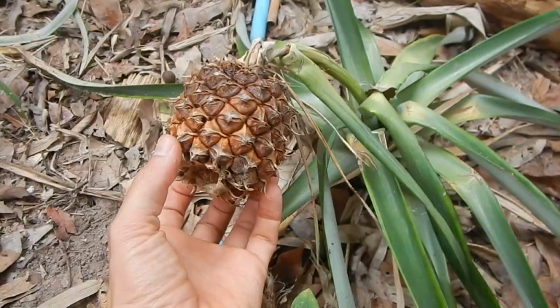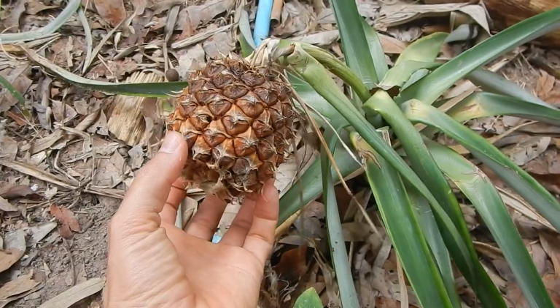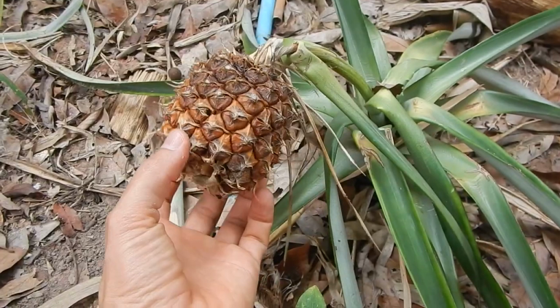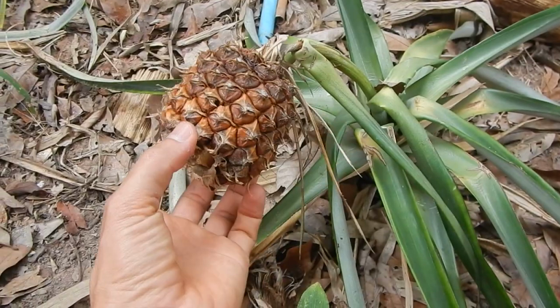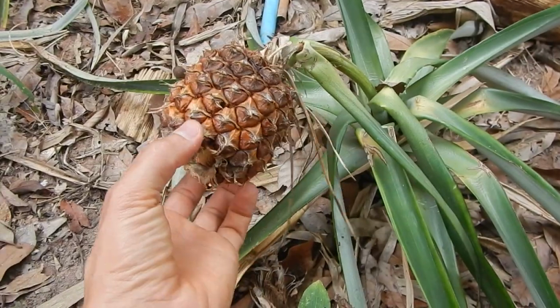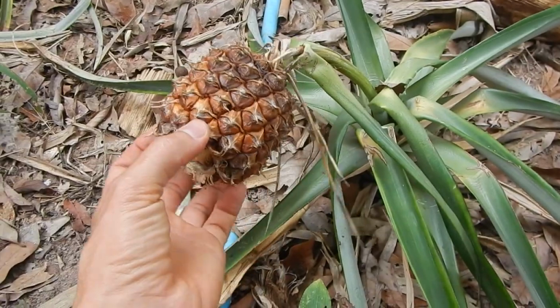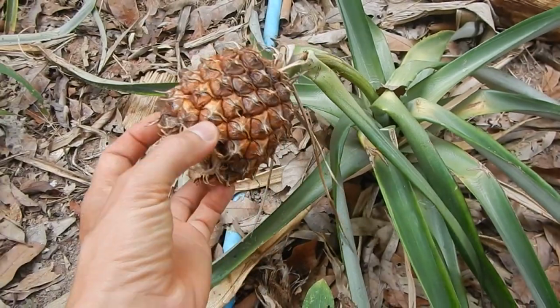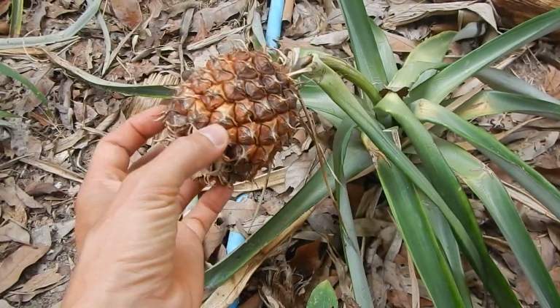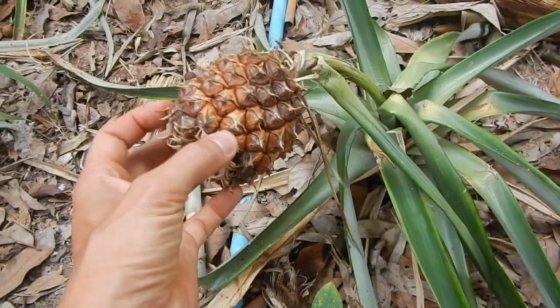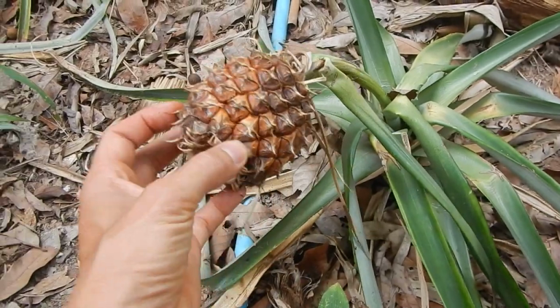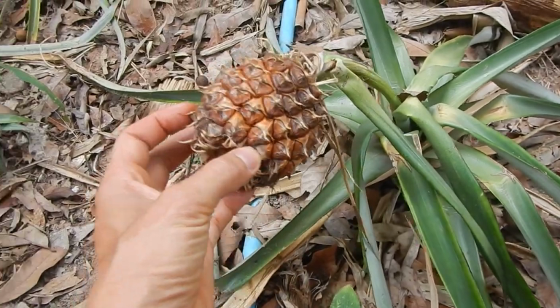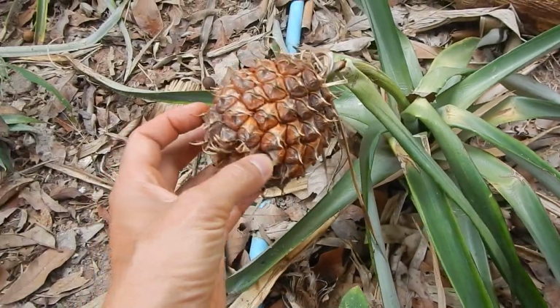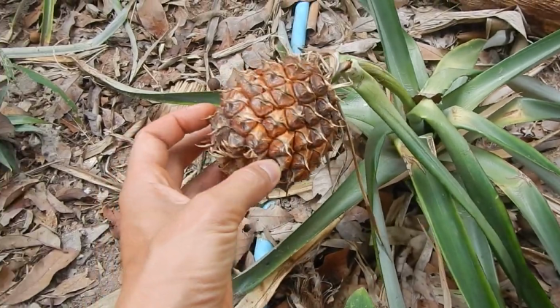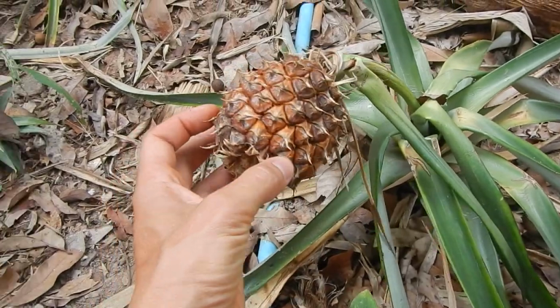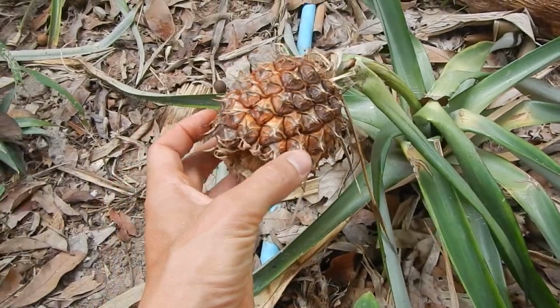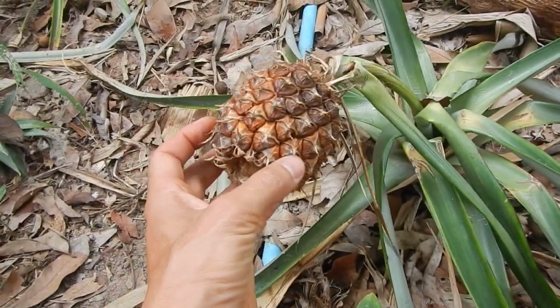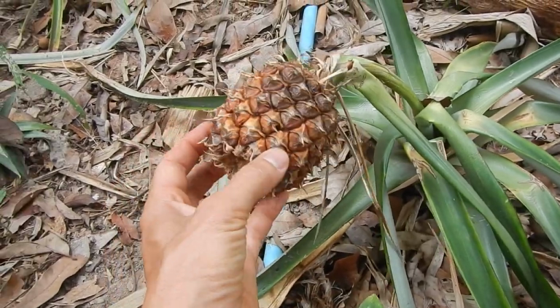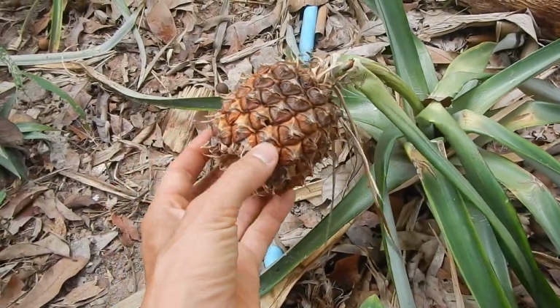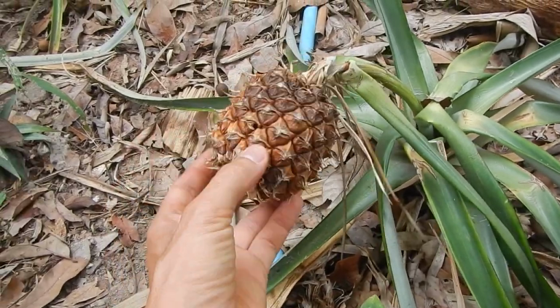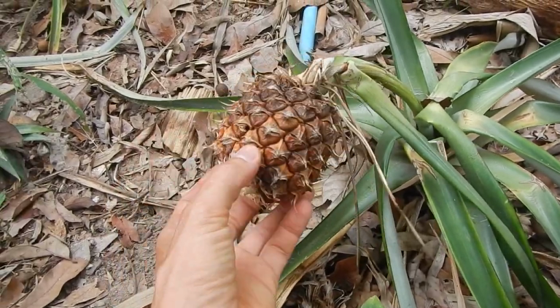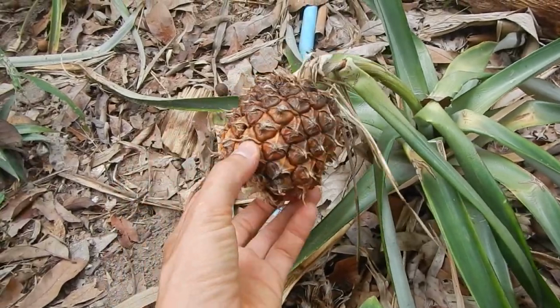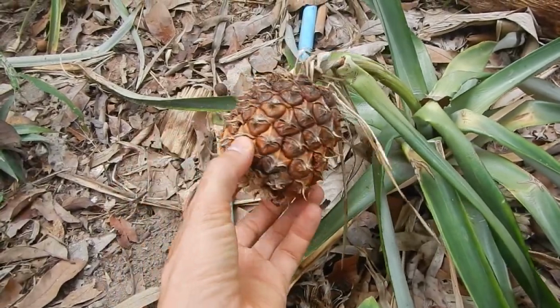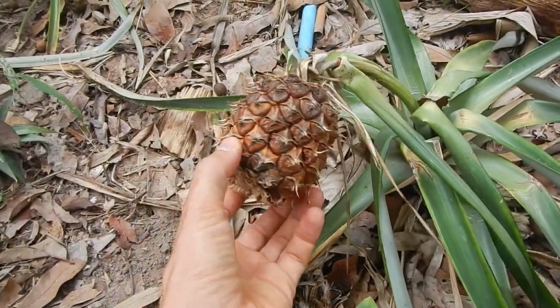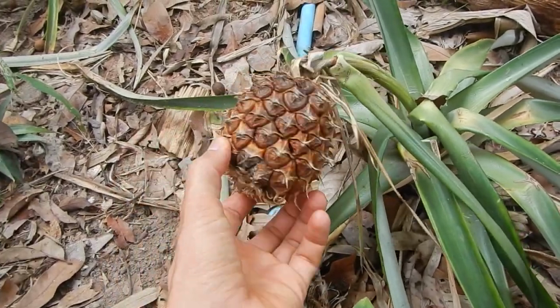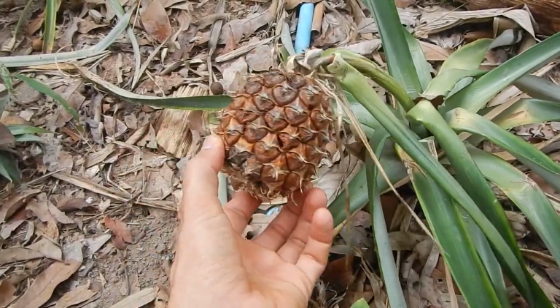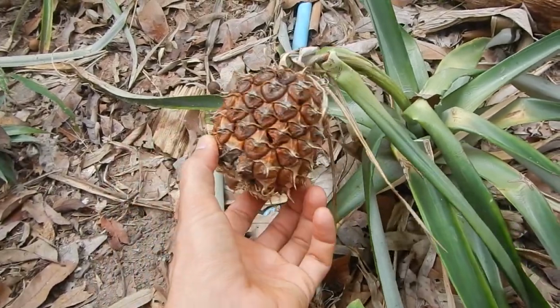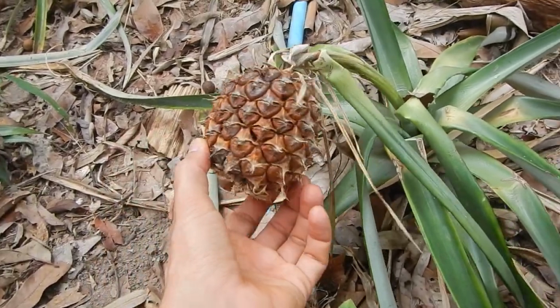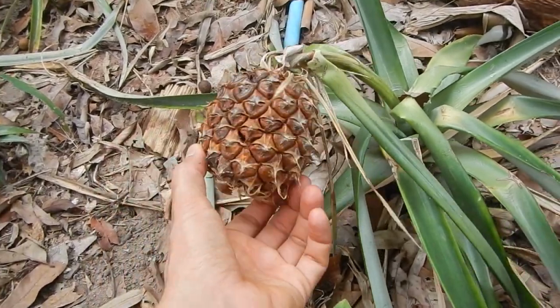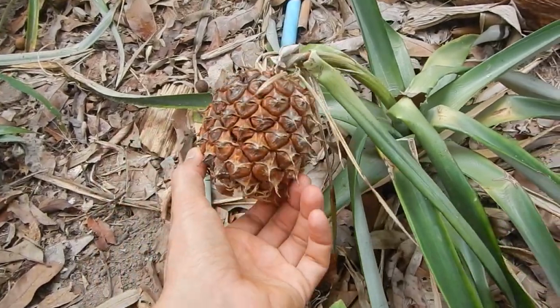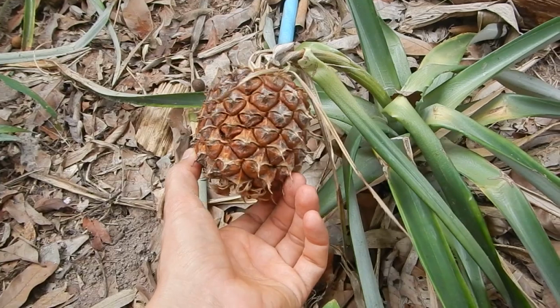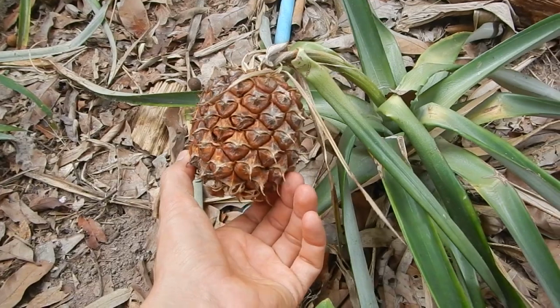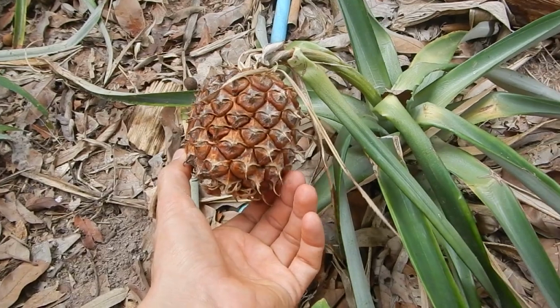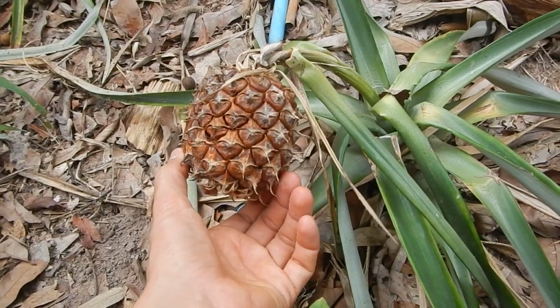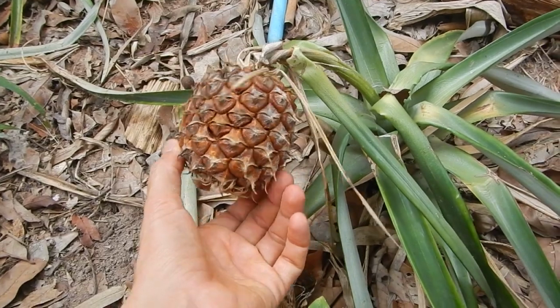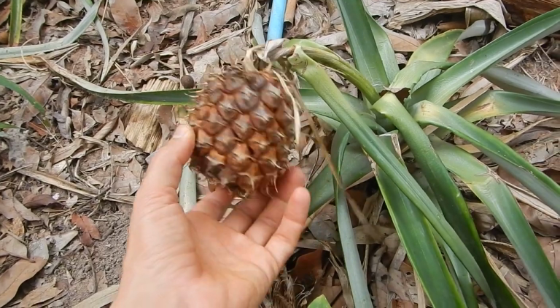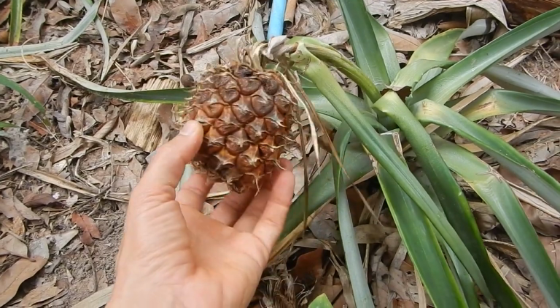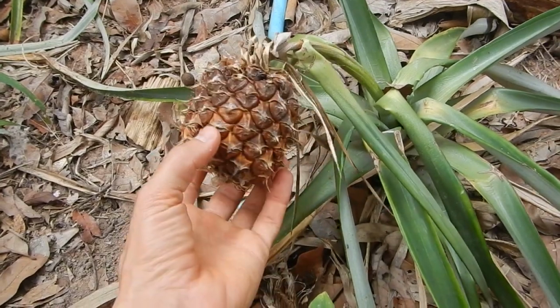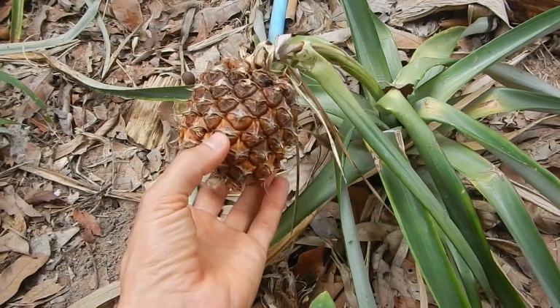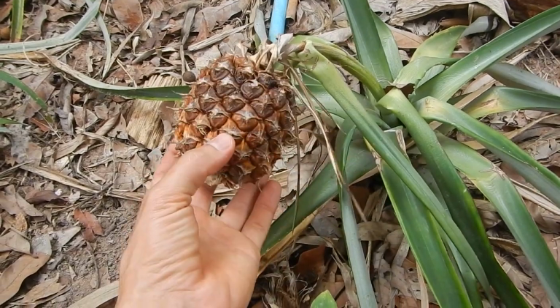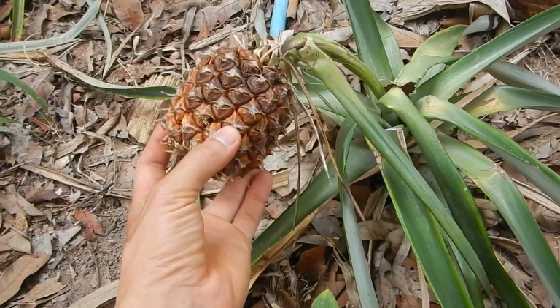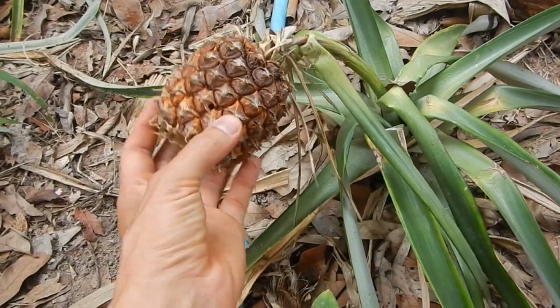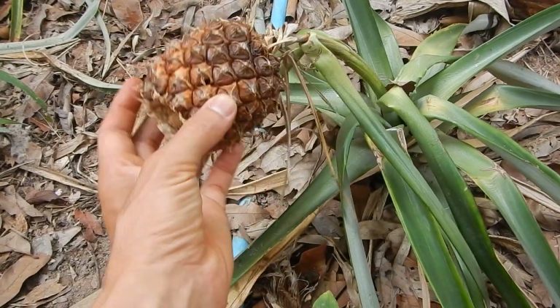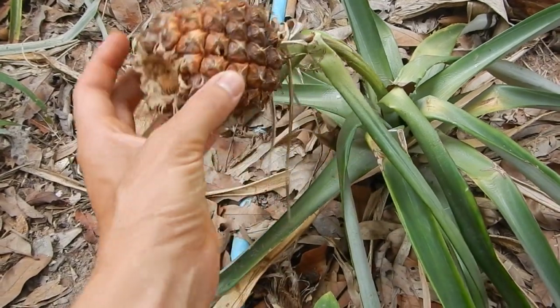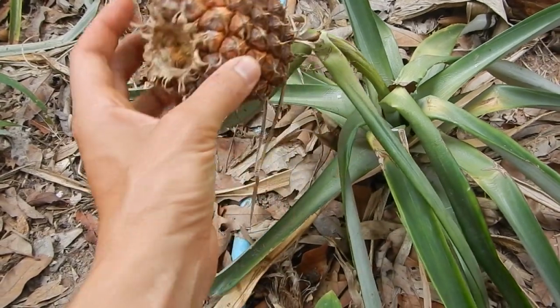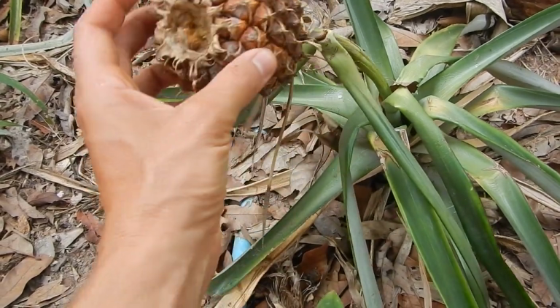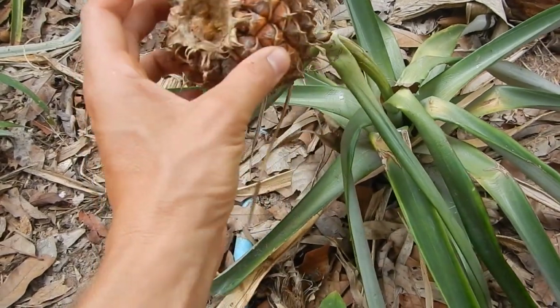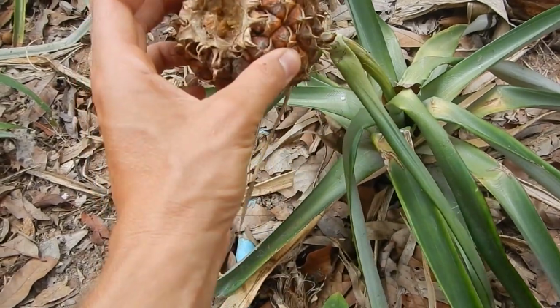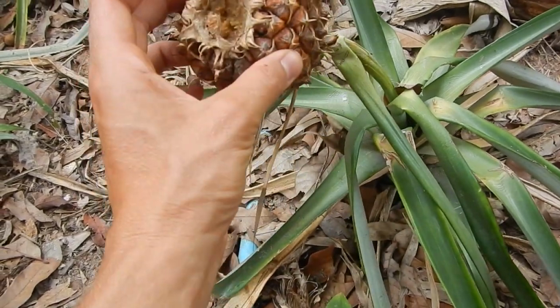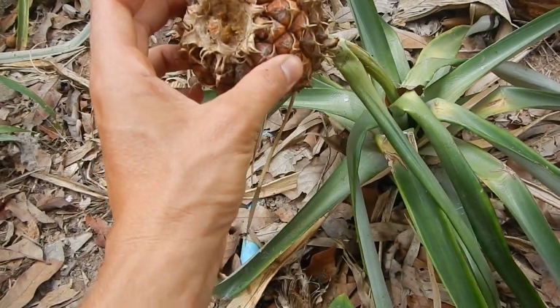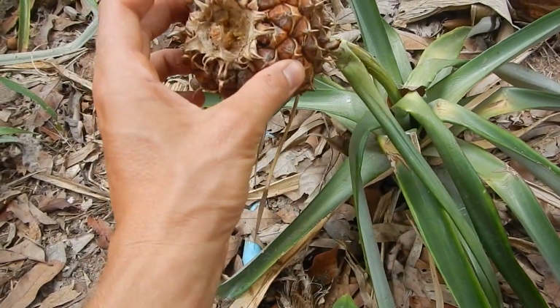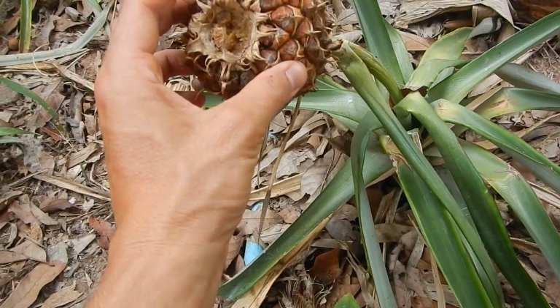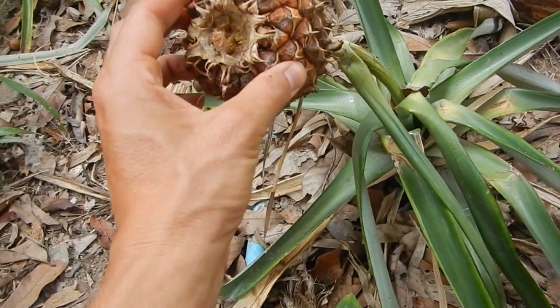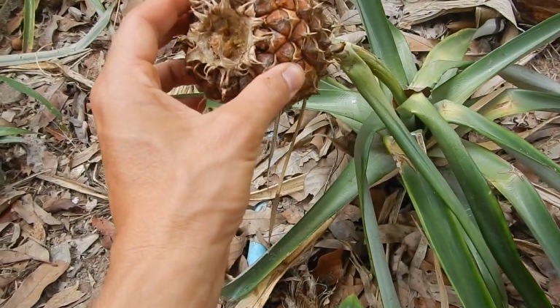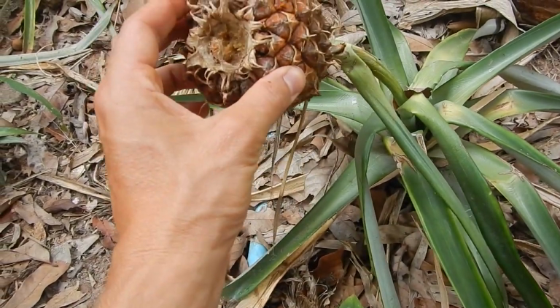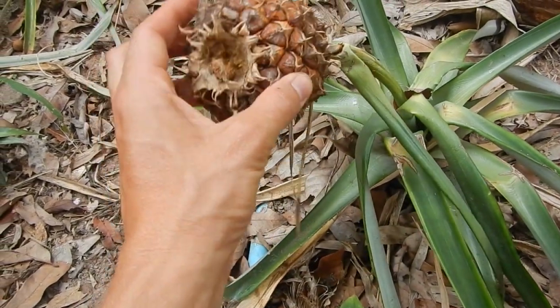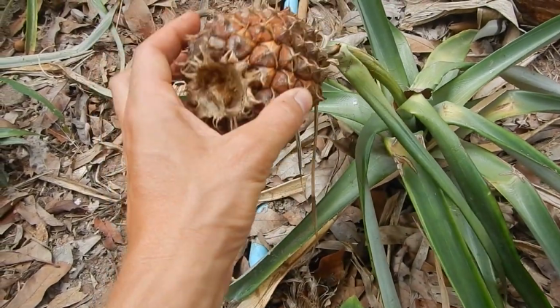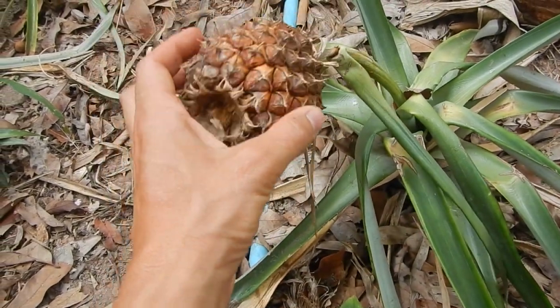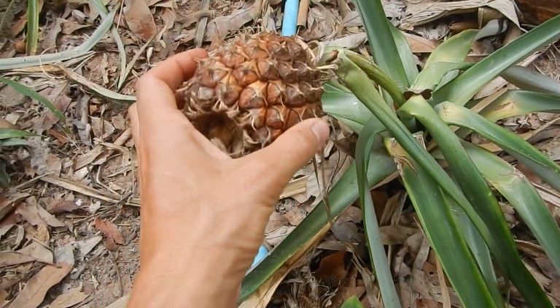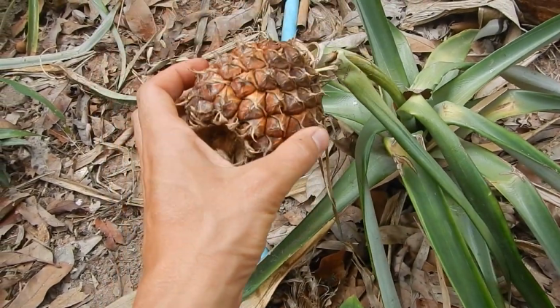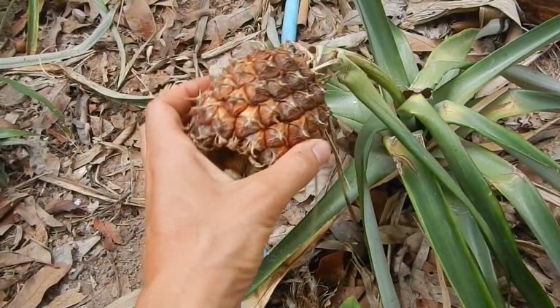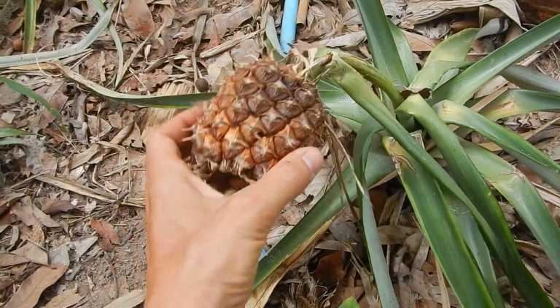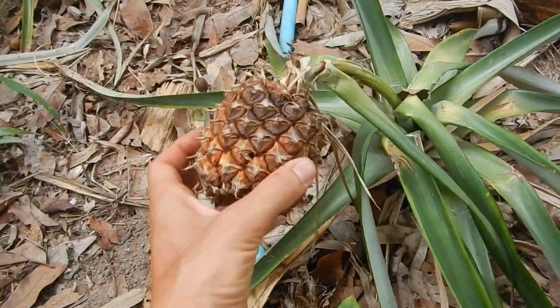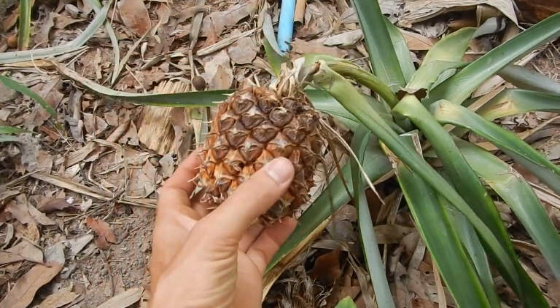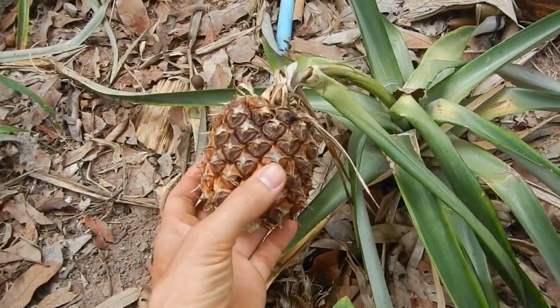Pineapple was forgotten before we went on holiday — sad.